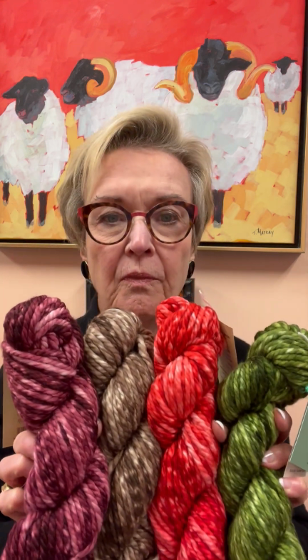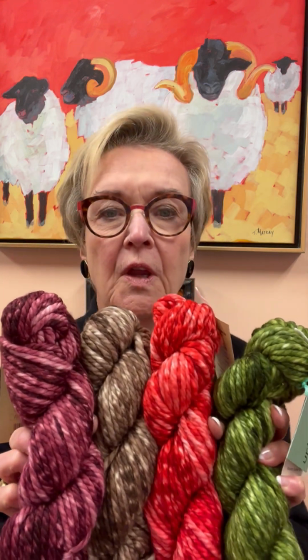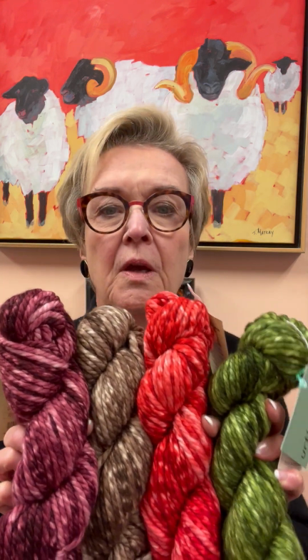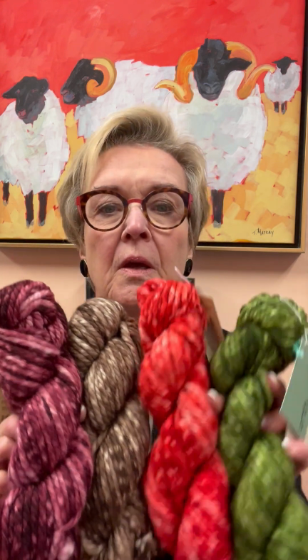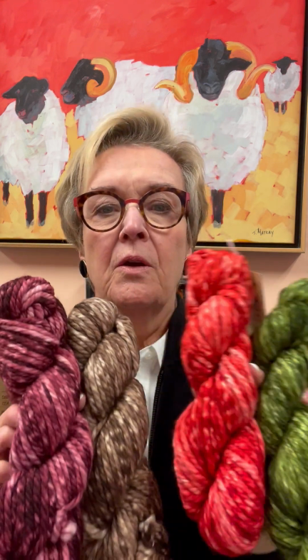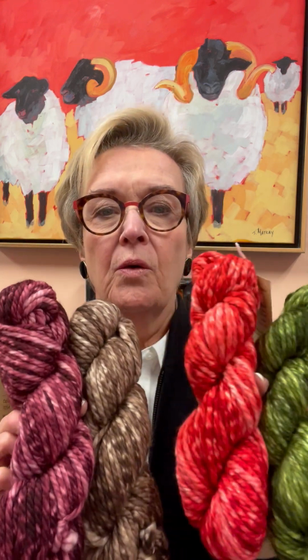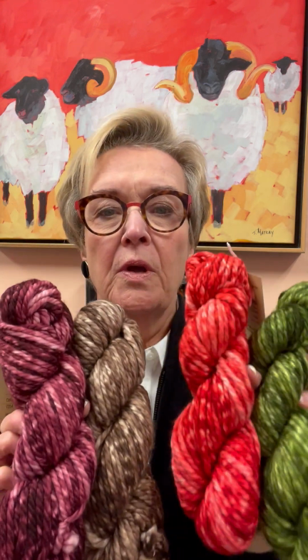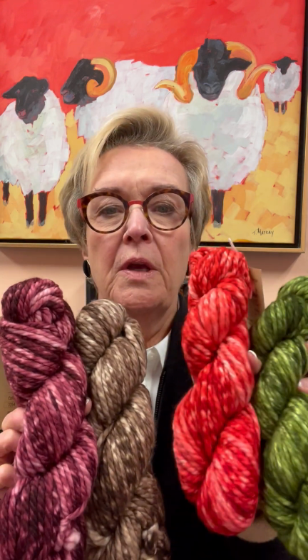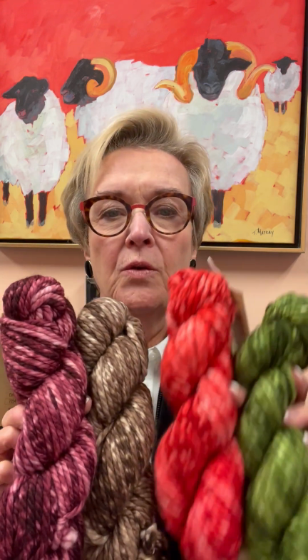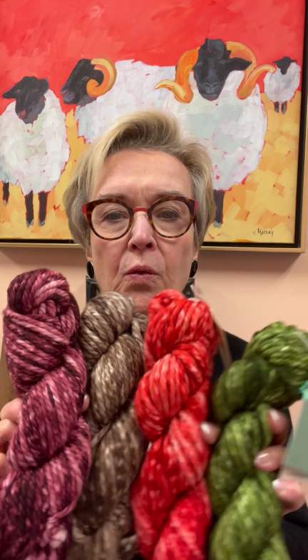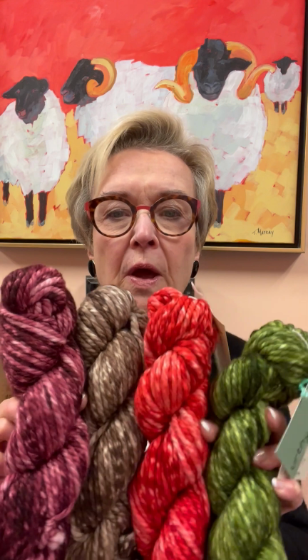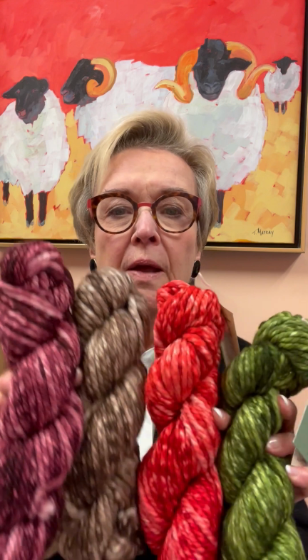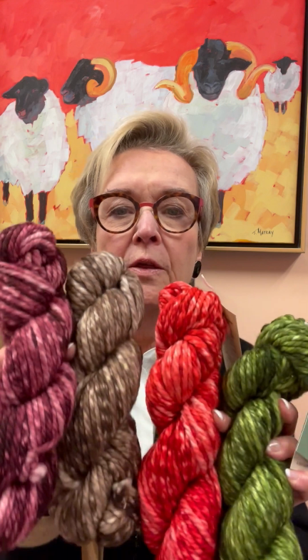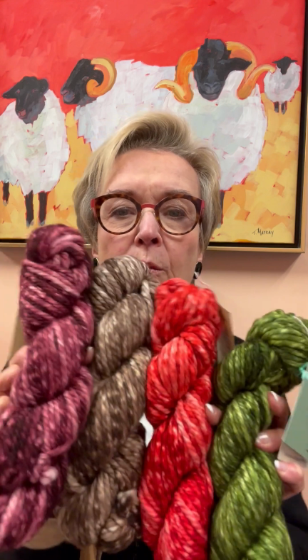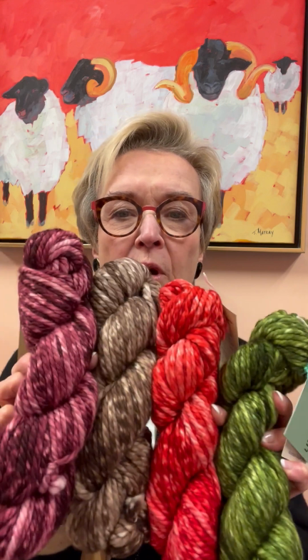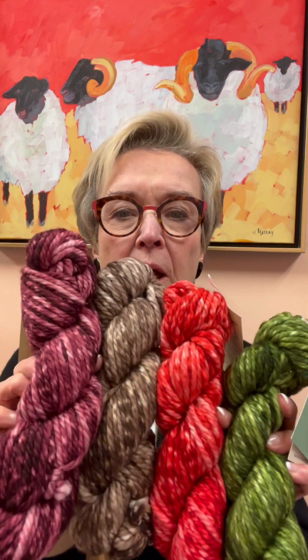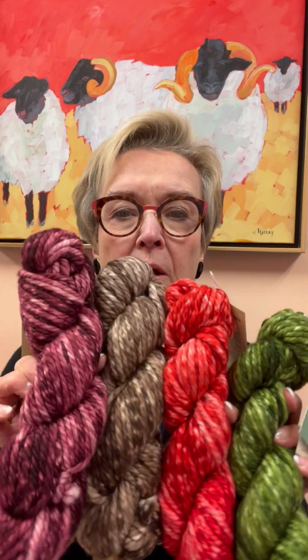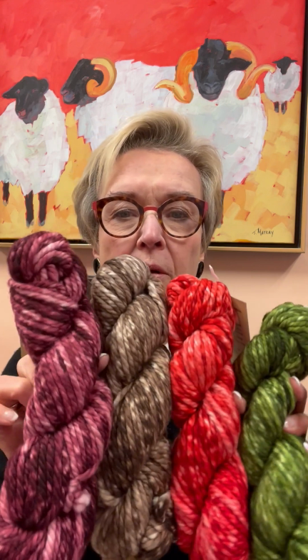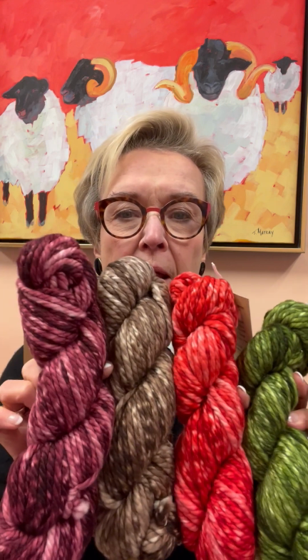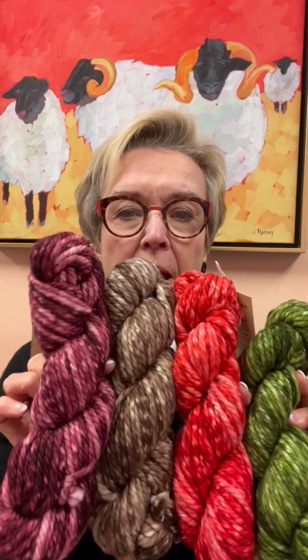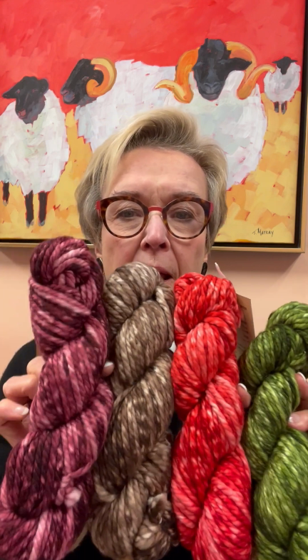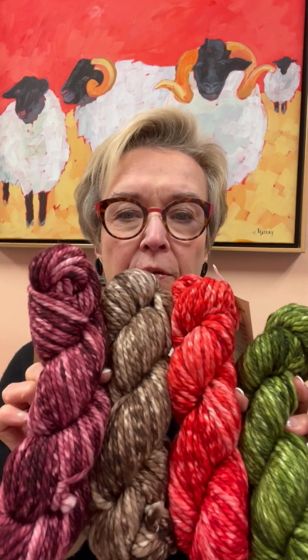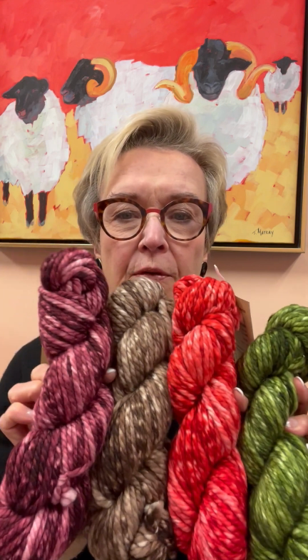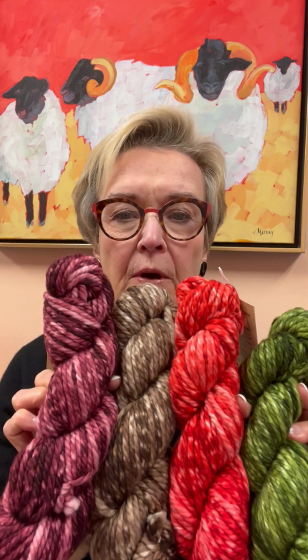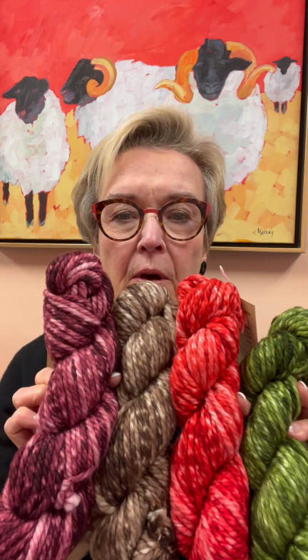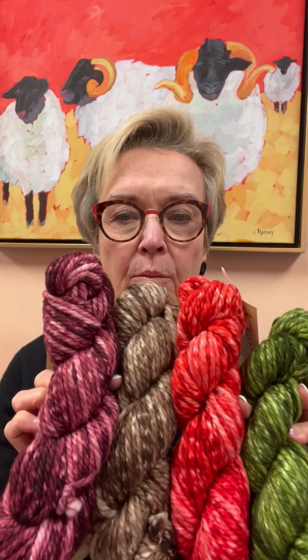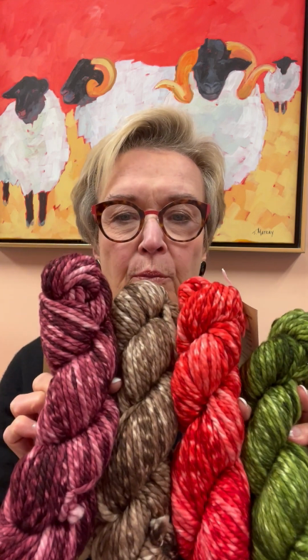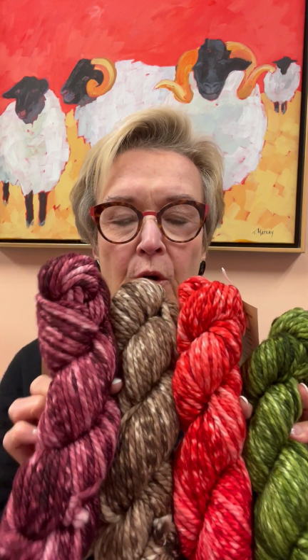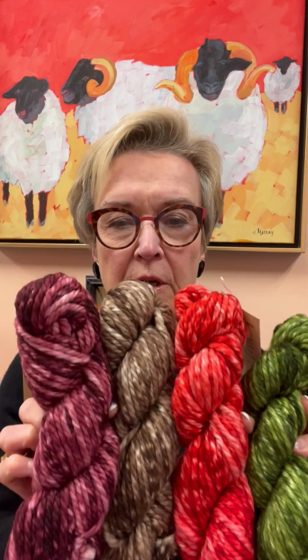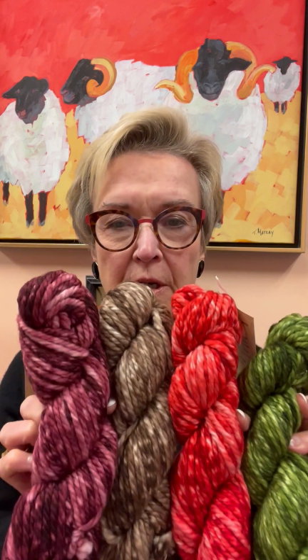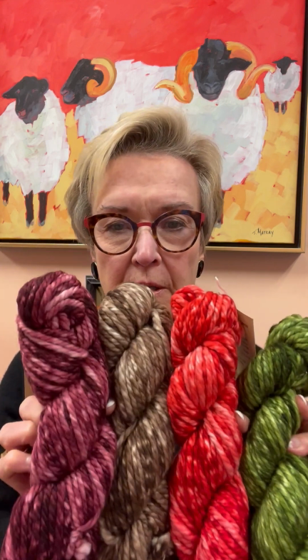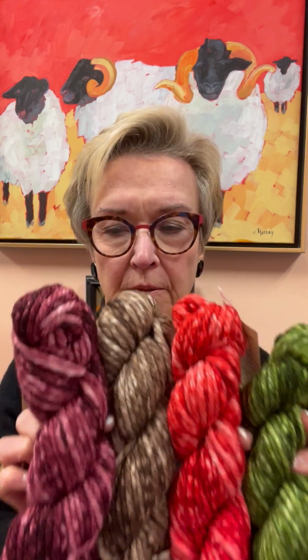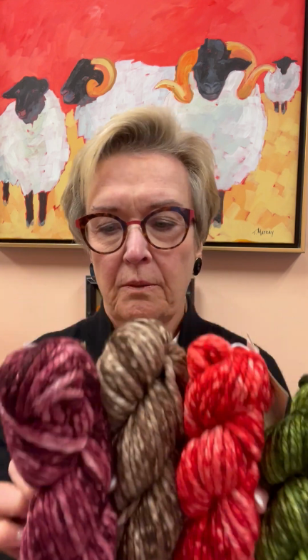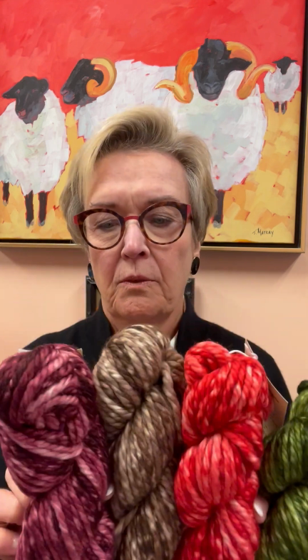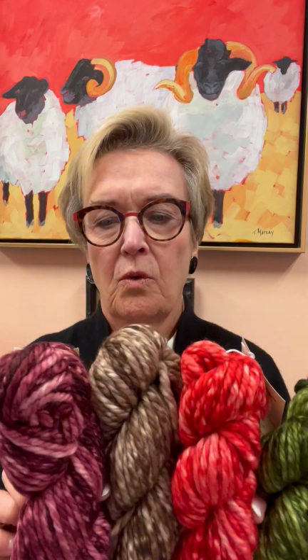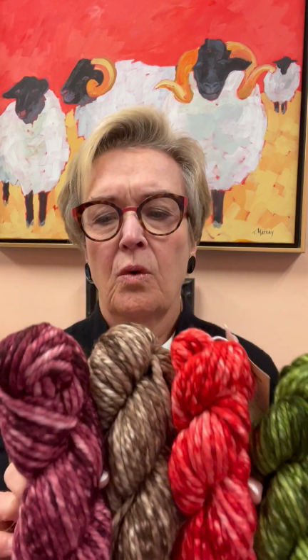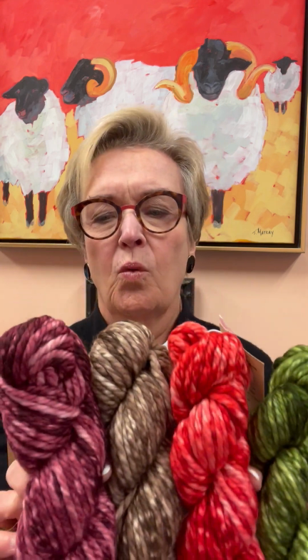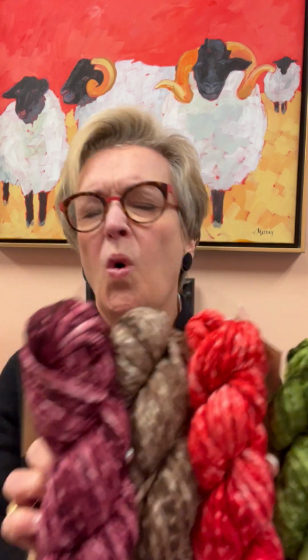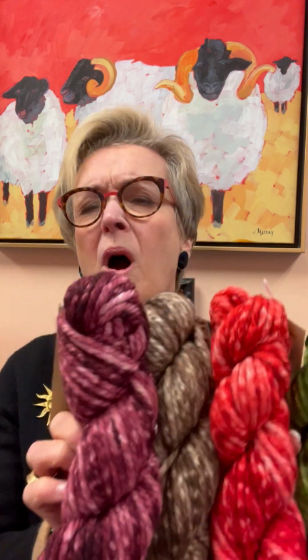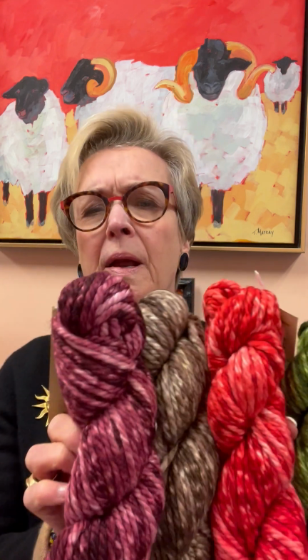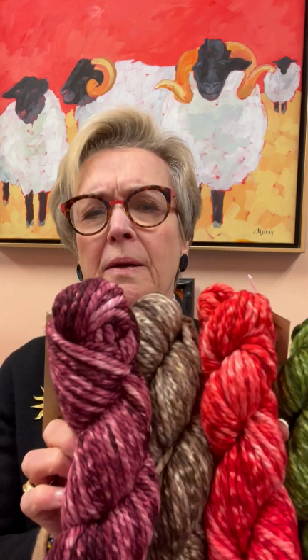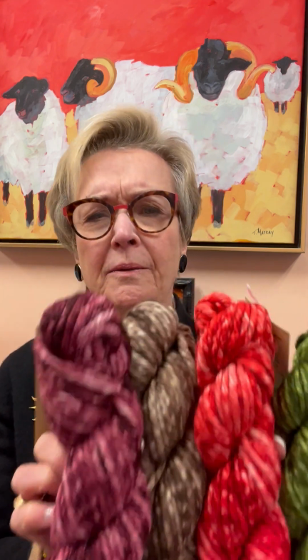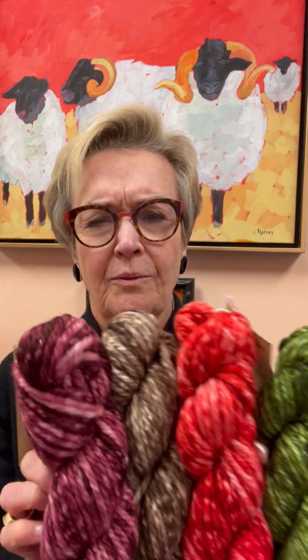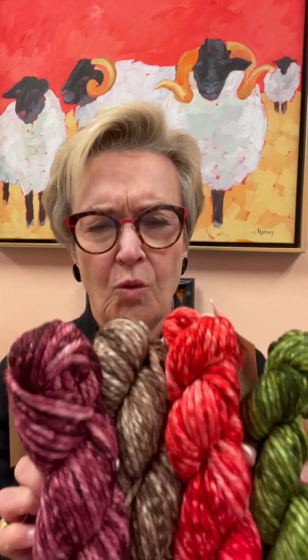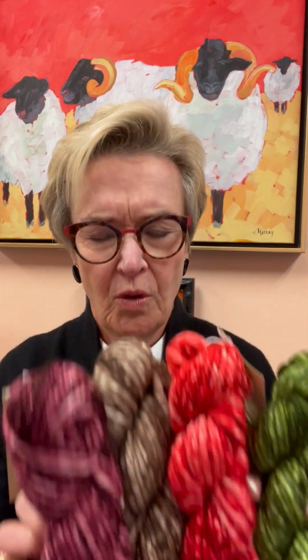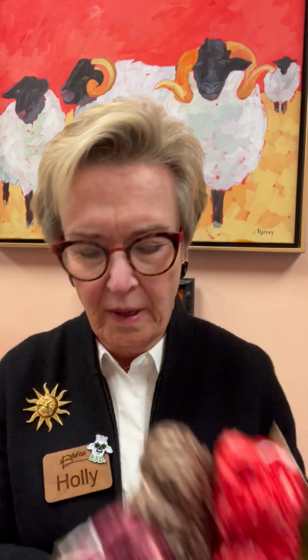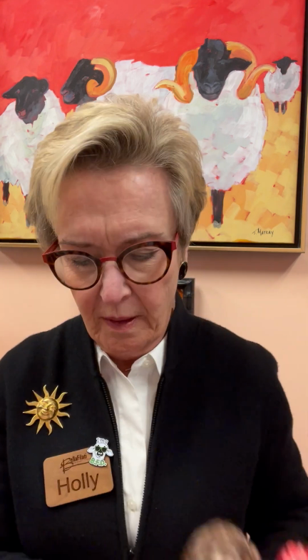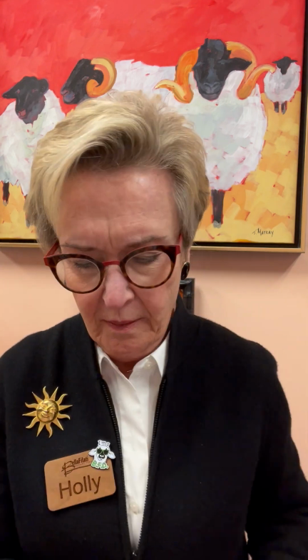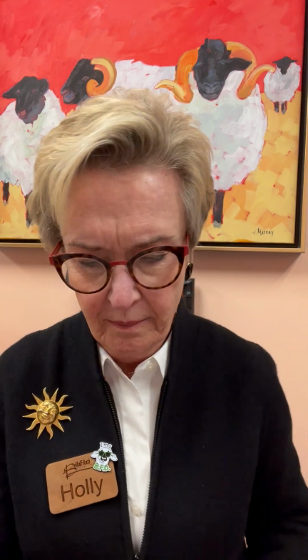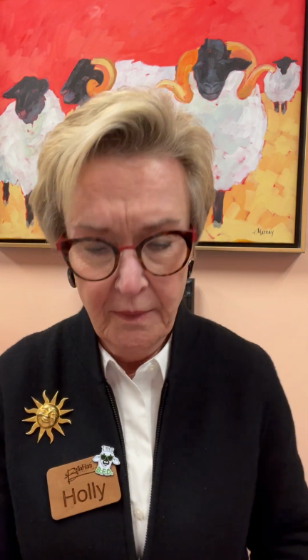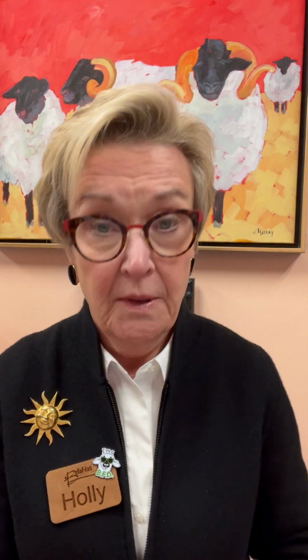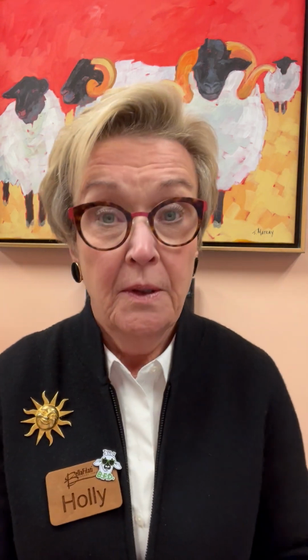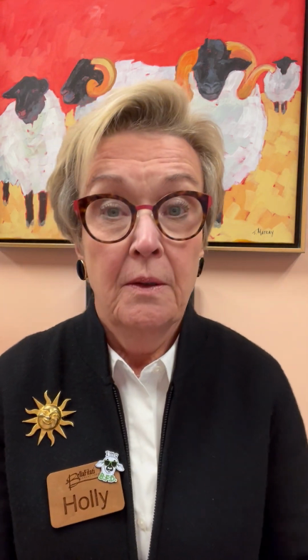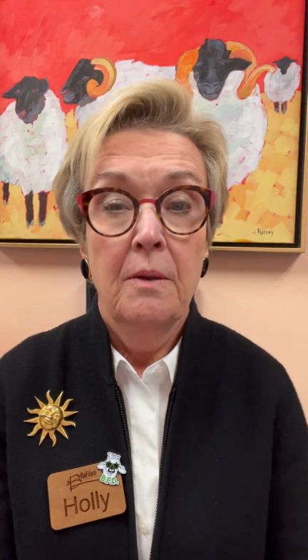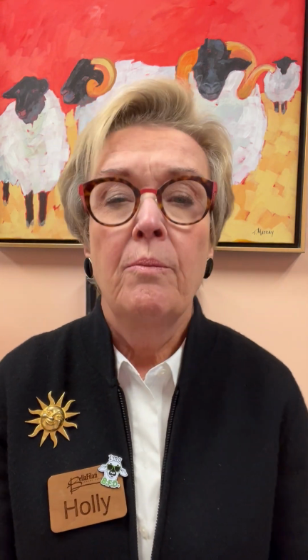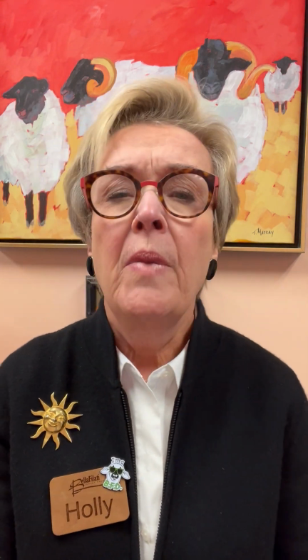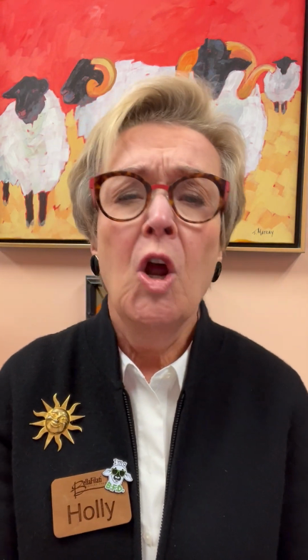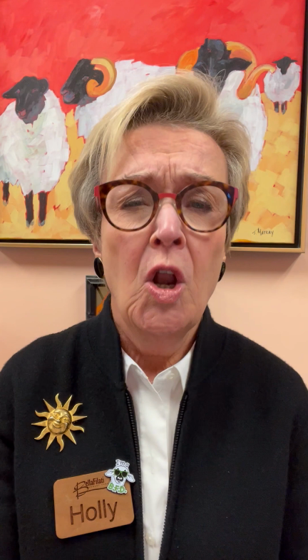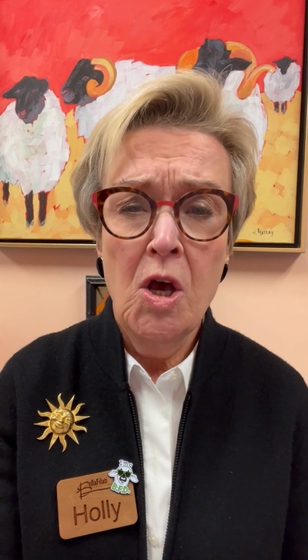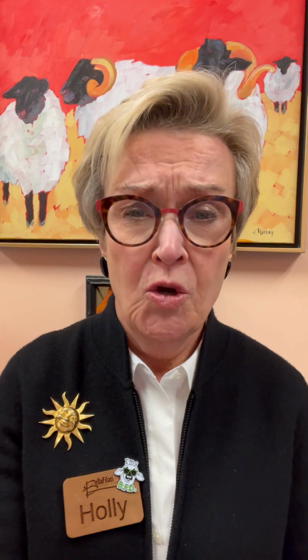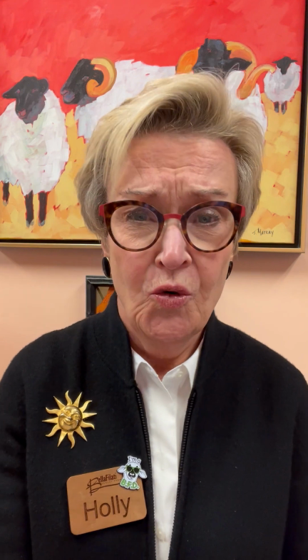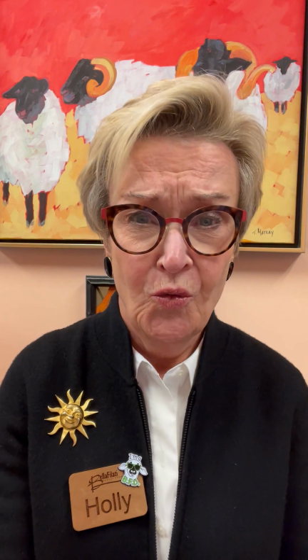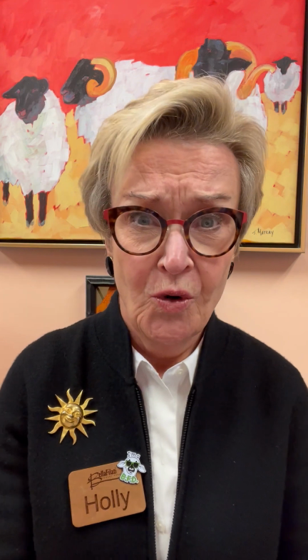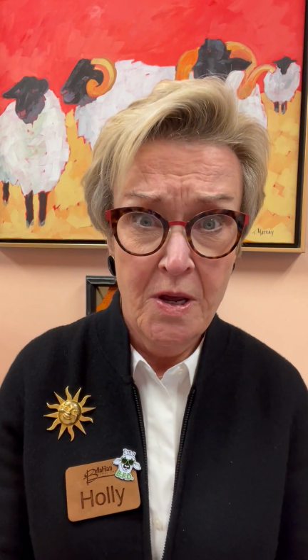The green, the red, the brown, and the burgundy or wine — more like a Merlot, right?